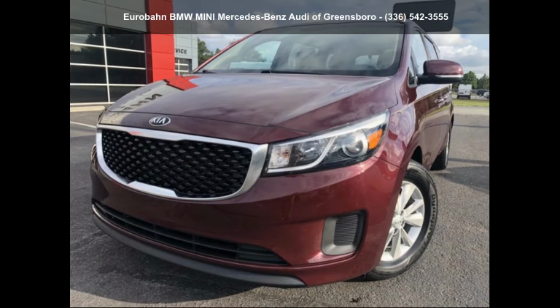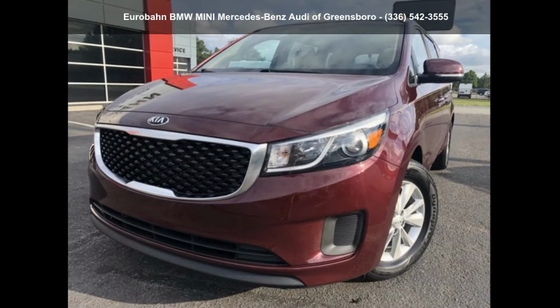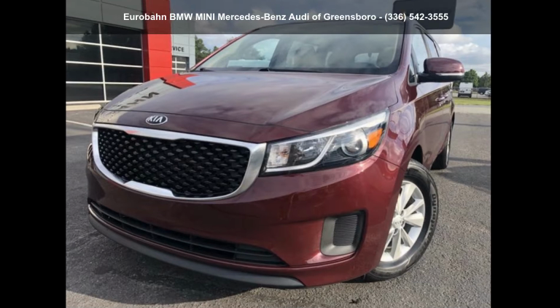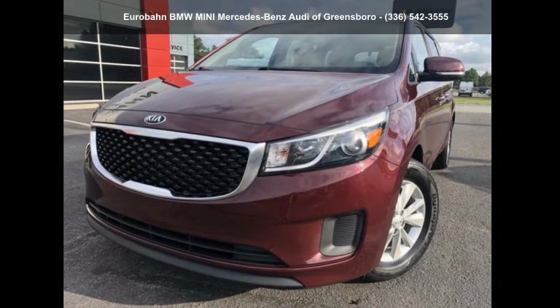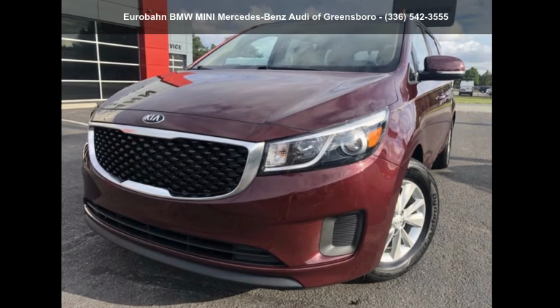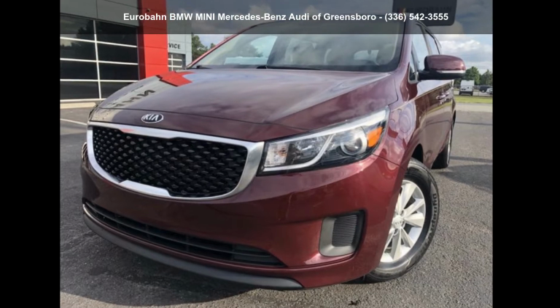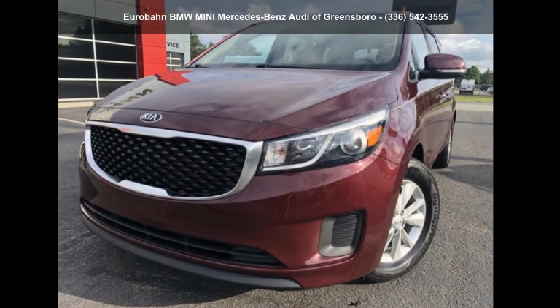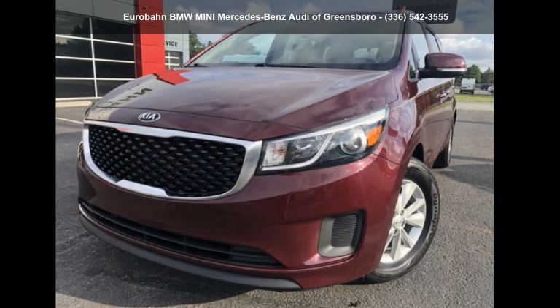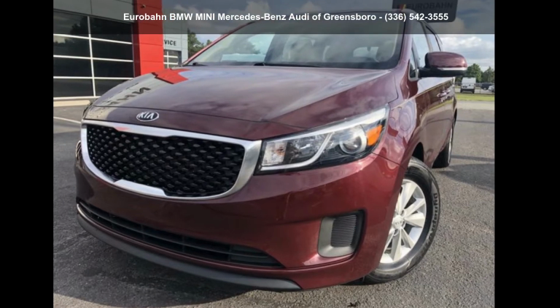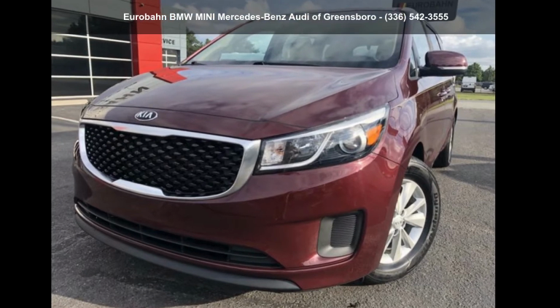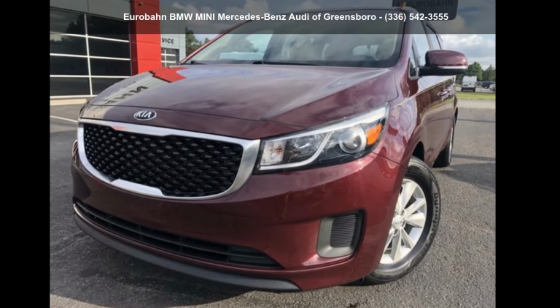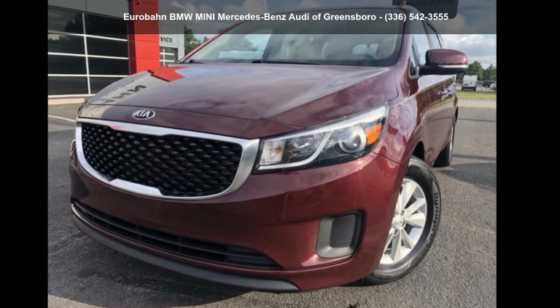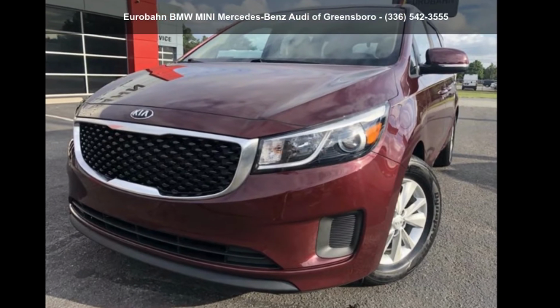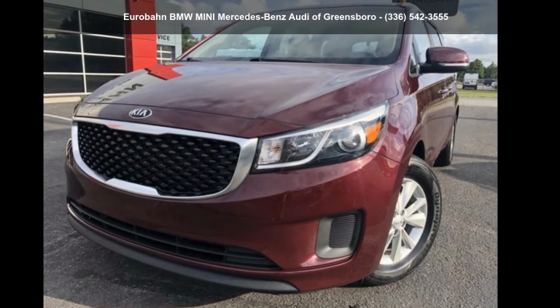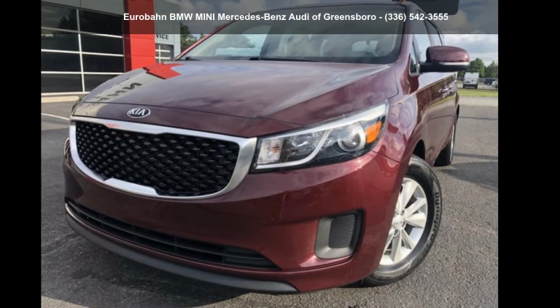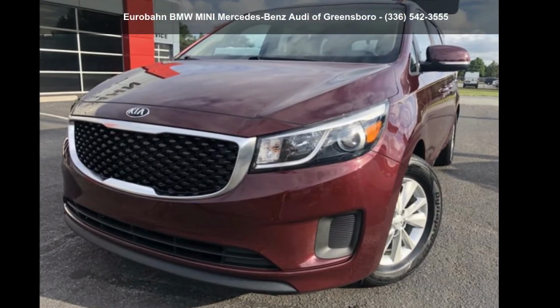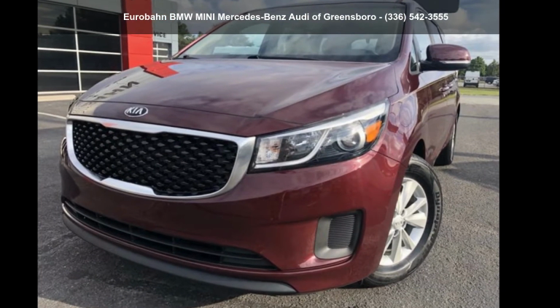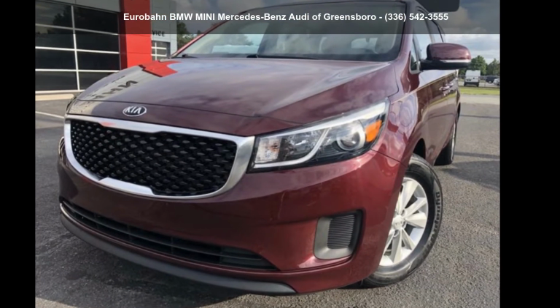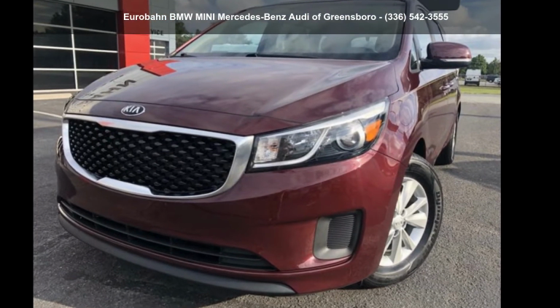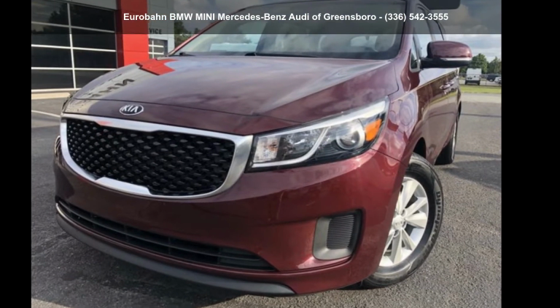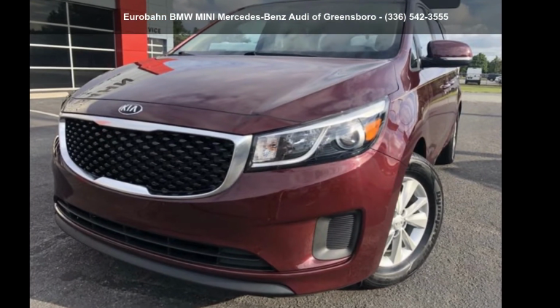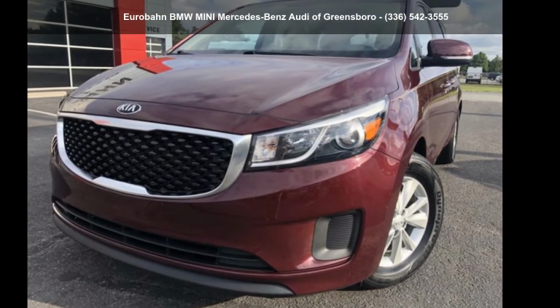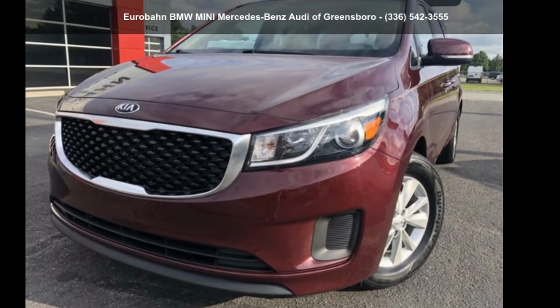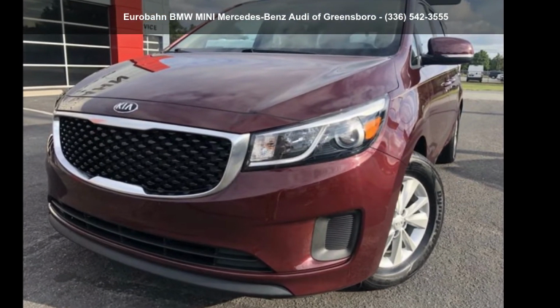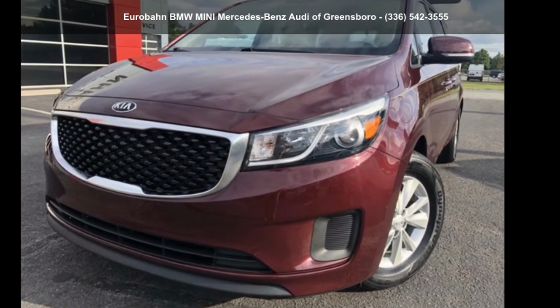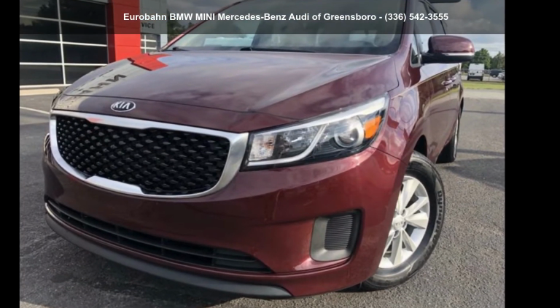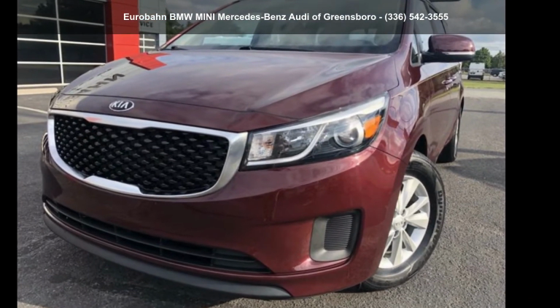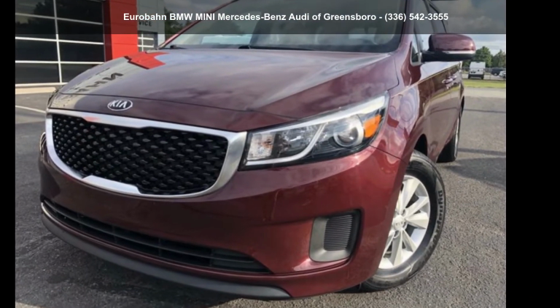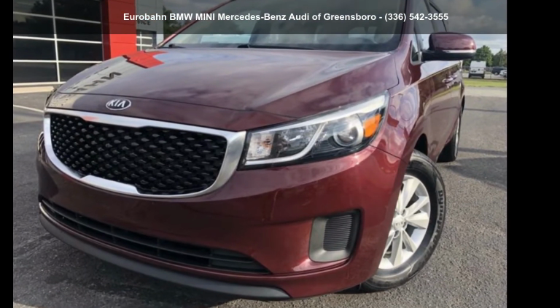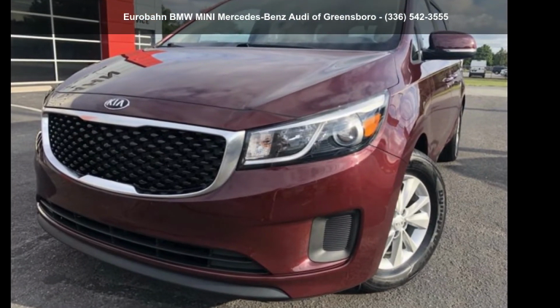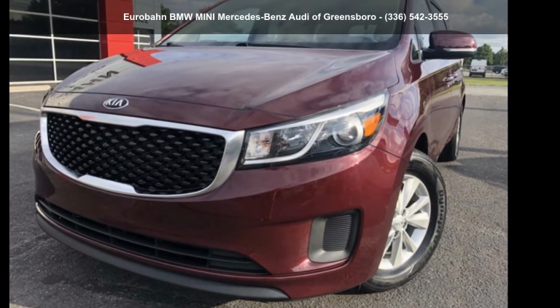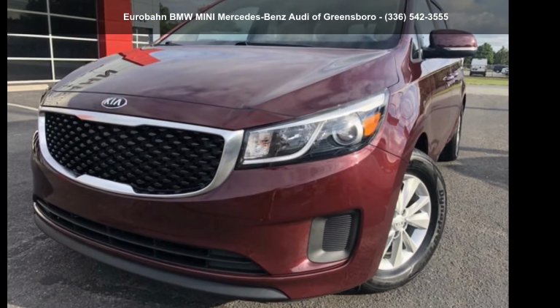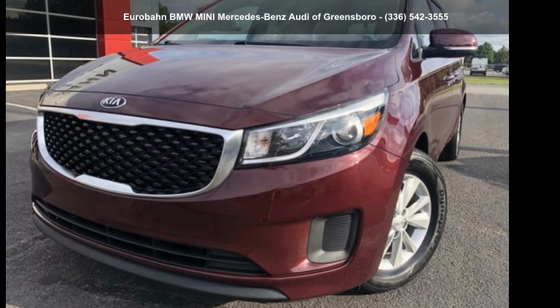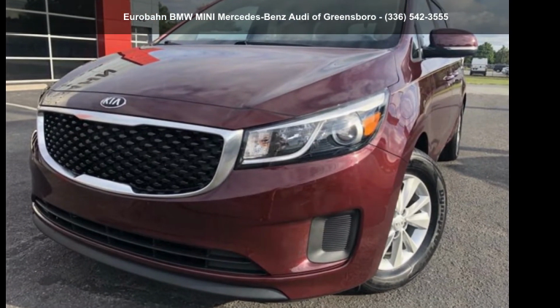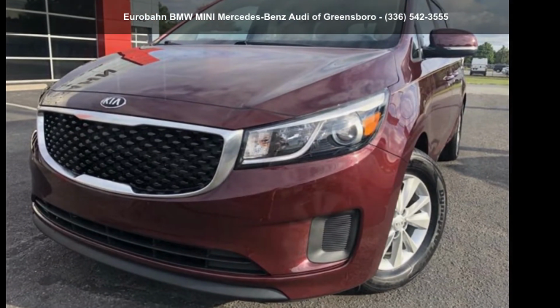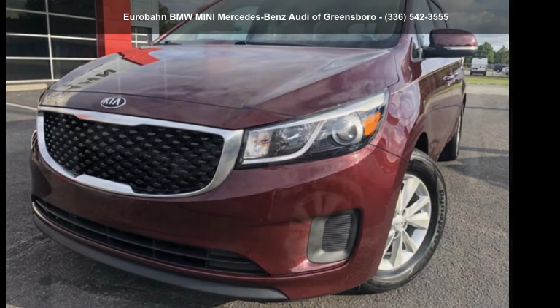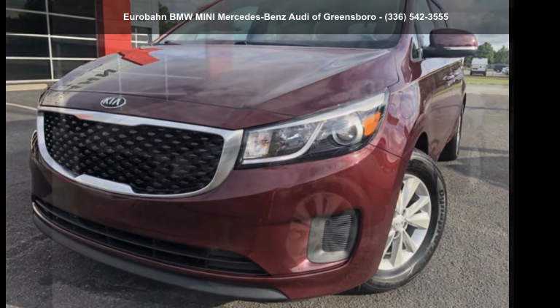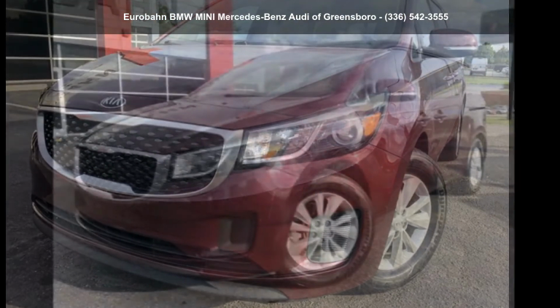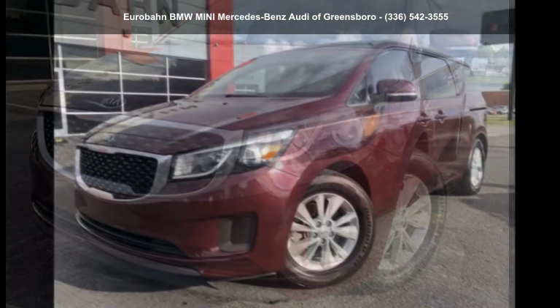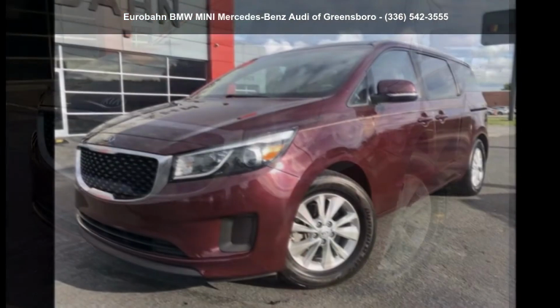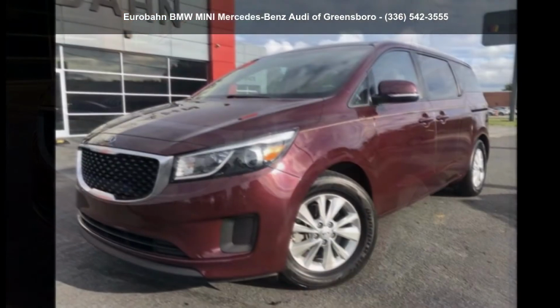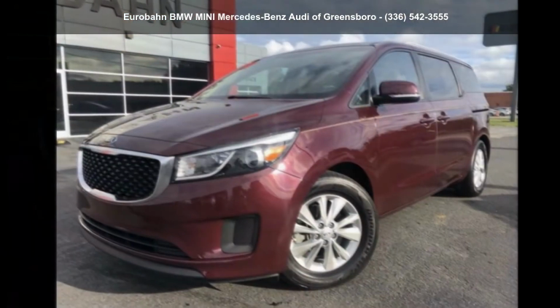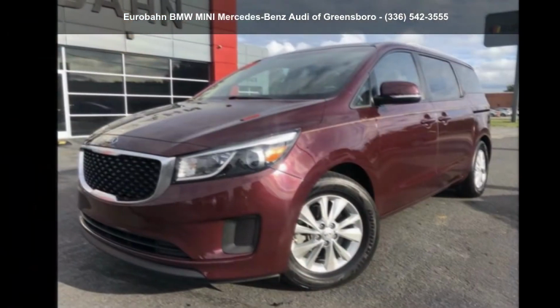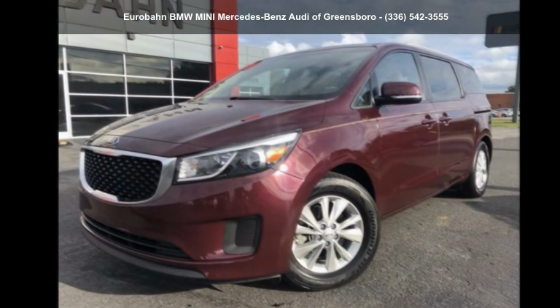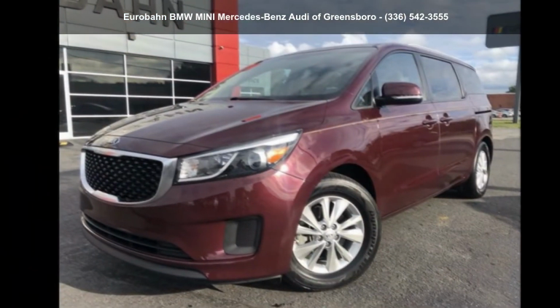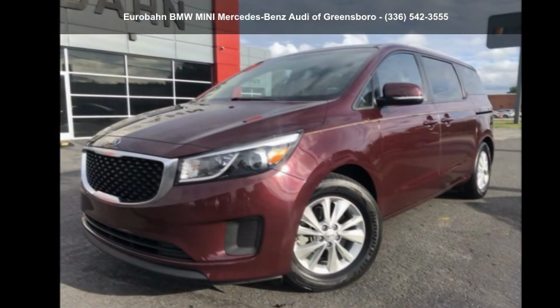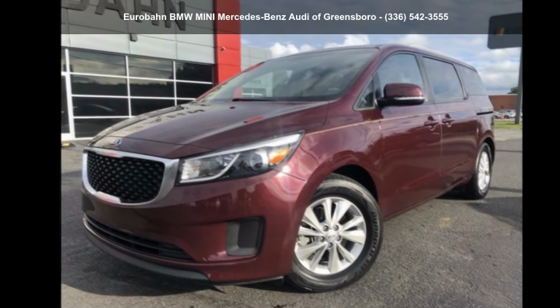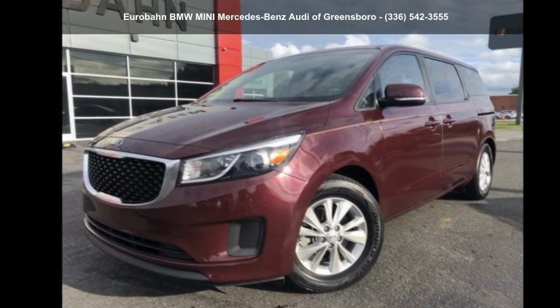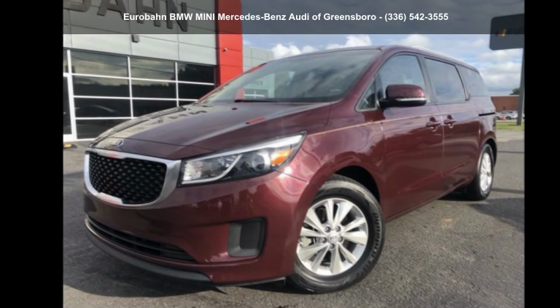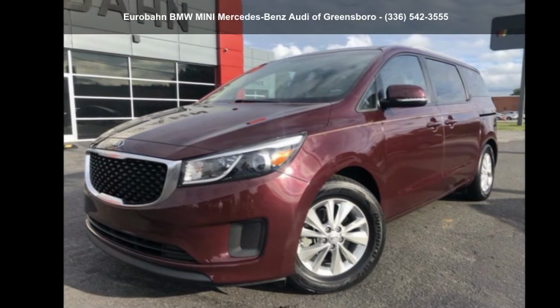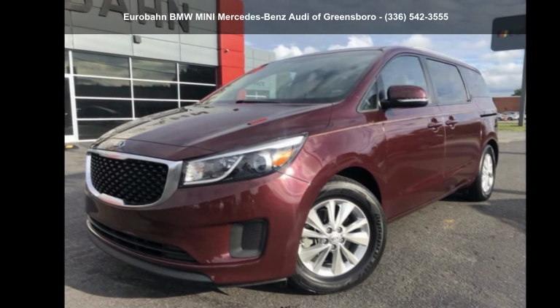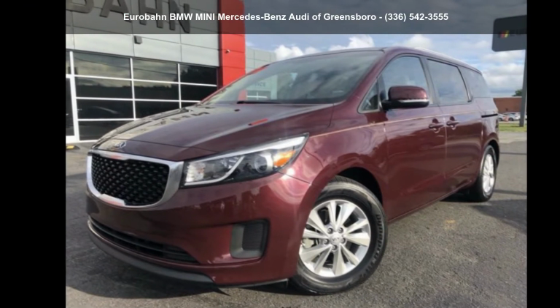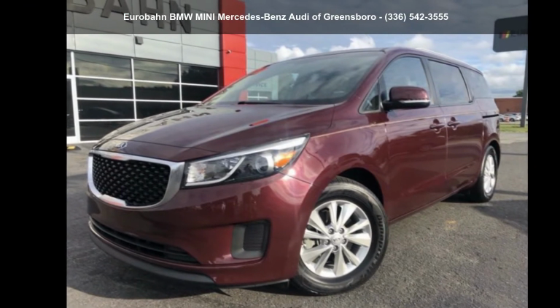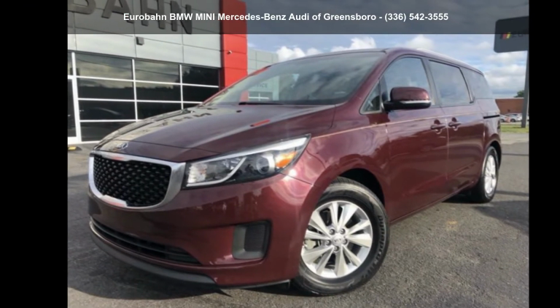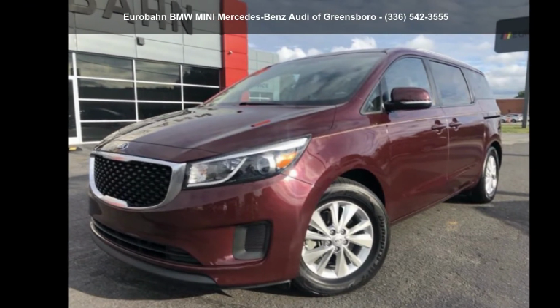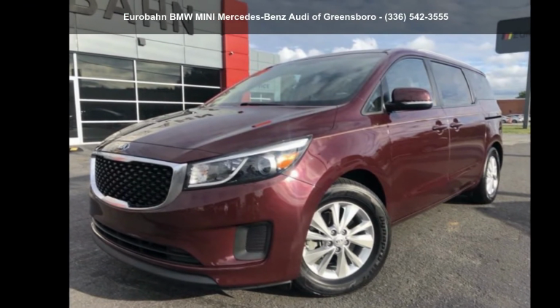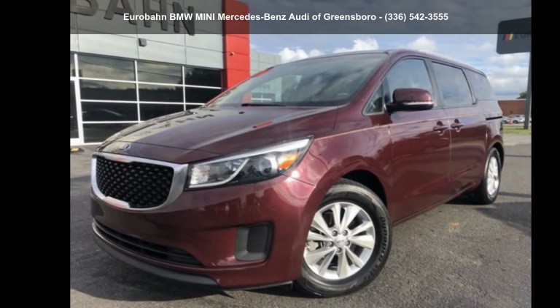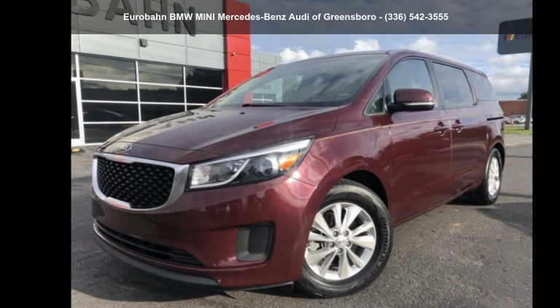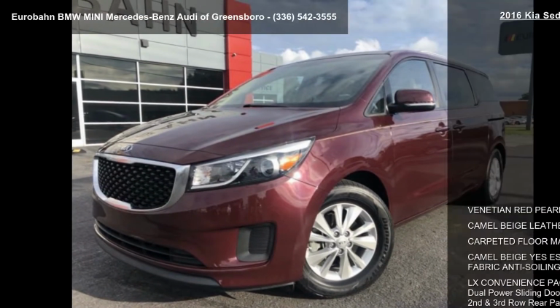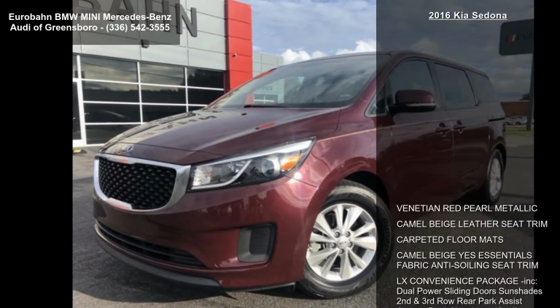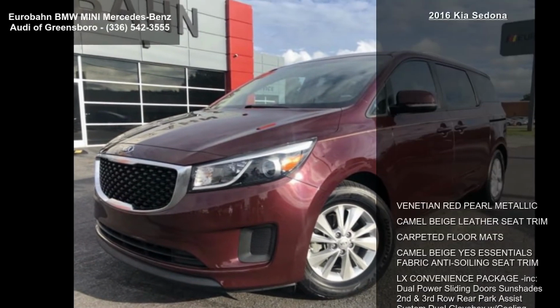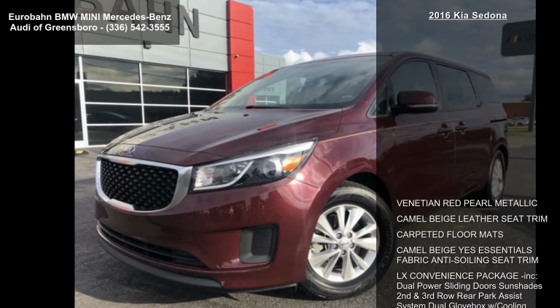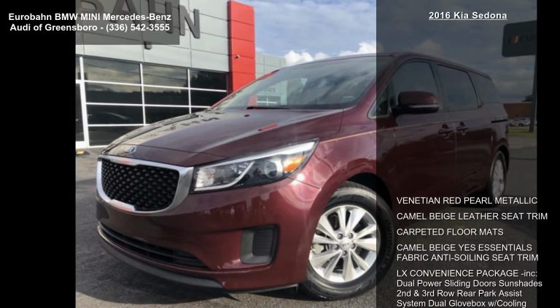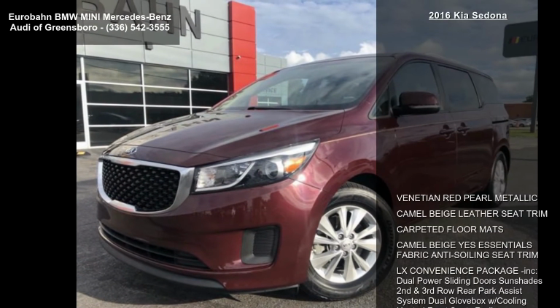Step into the Kia 2016 Sedona. If you are looking for an automobile with great features, look no further.